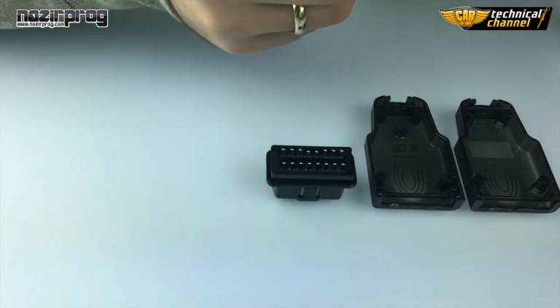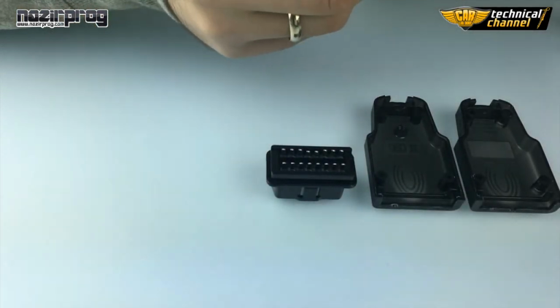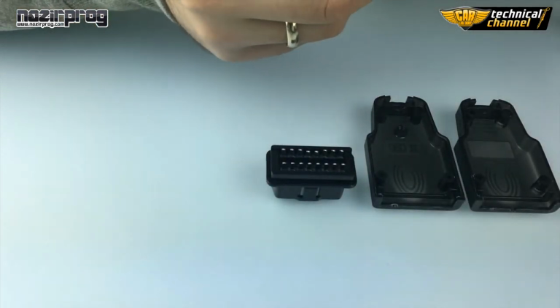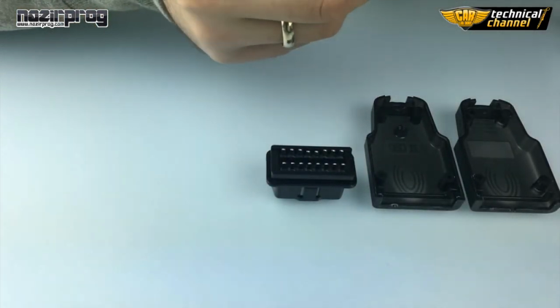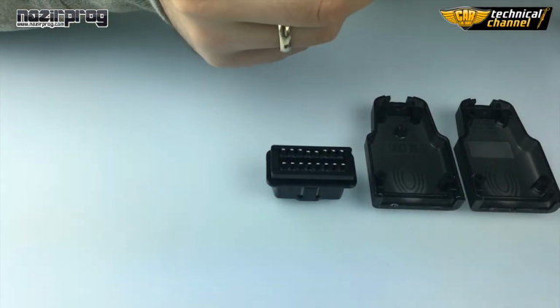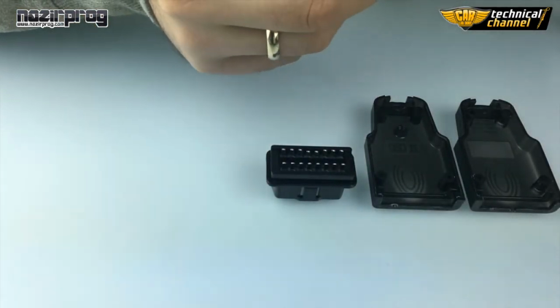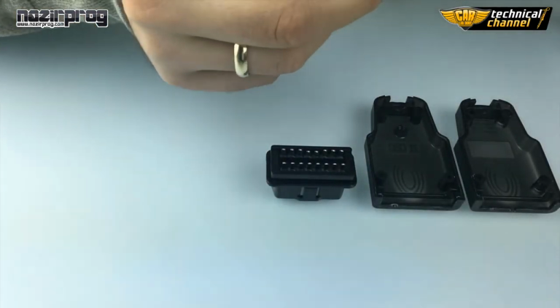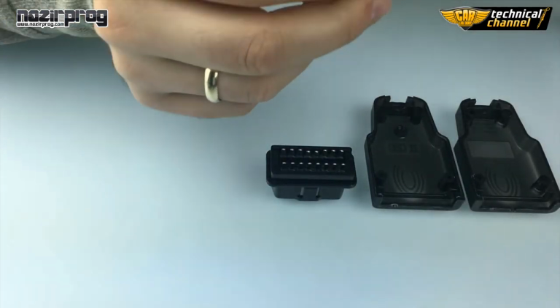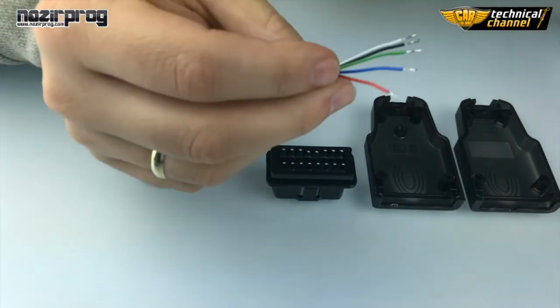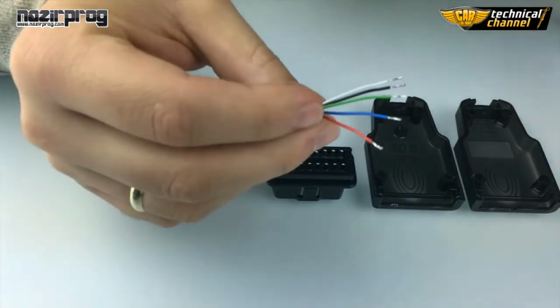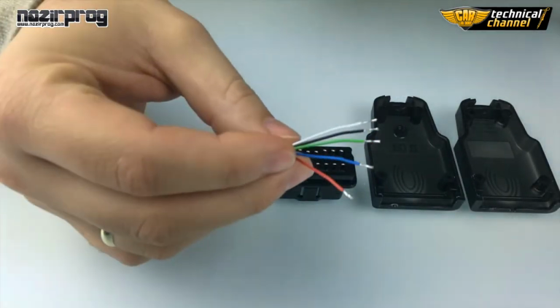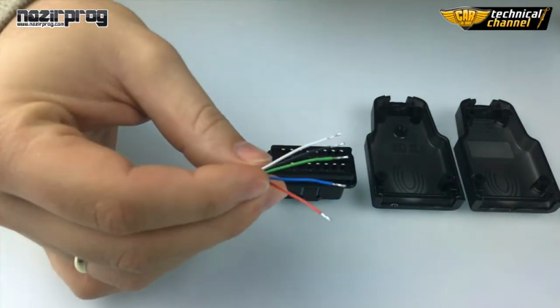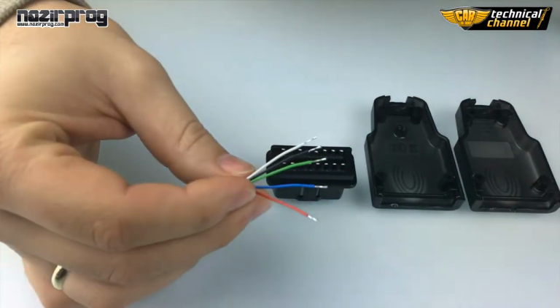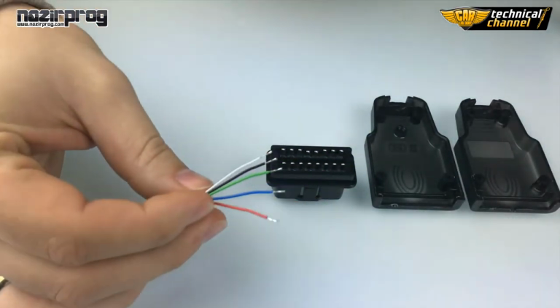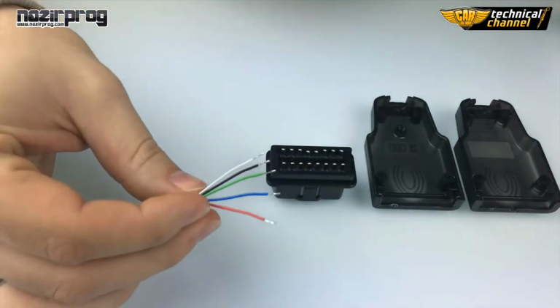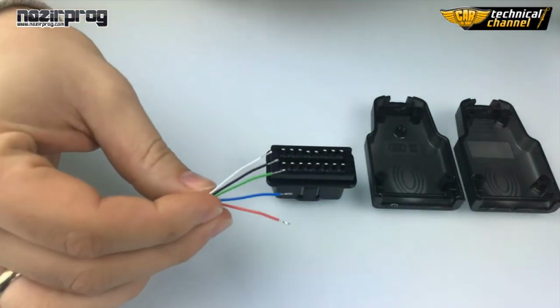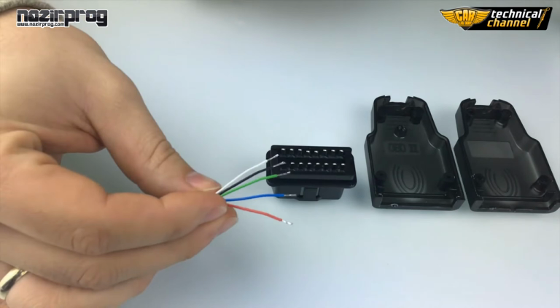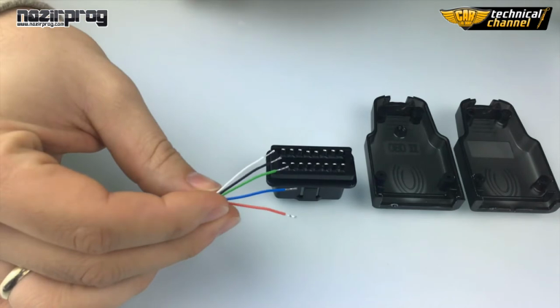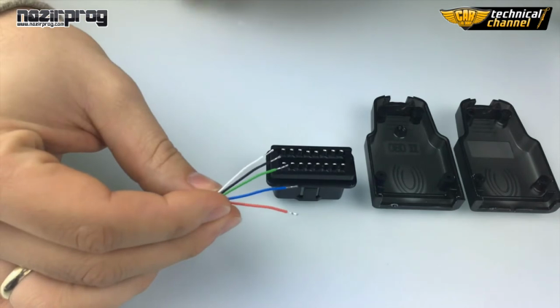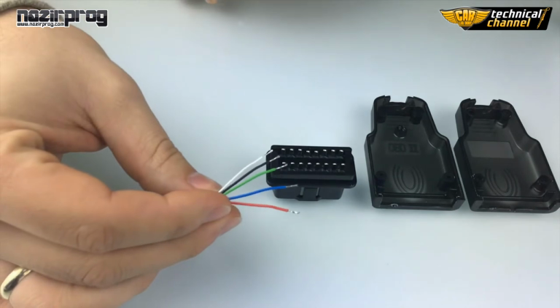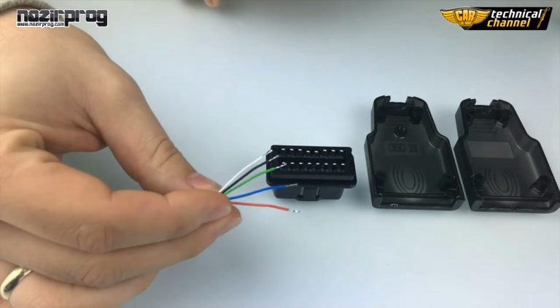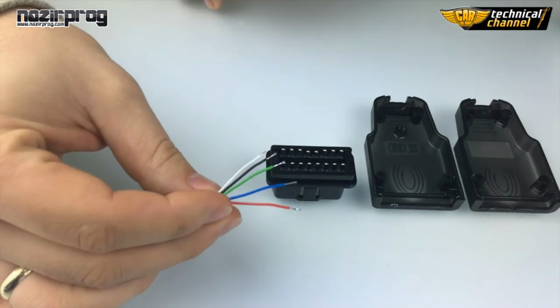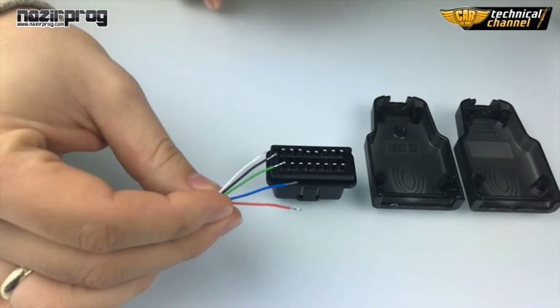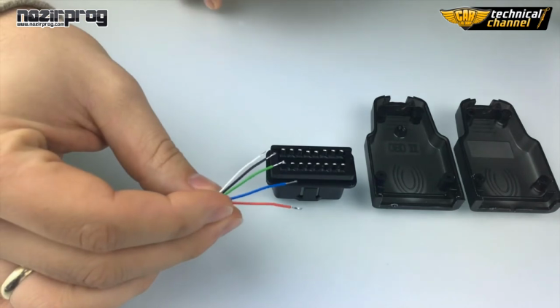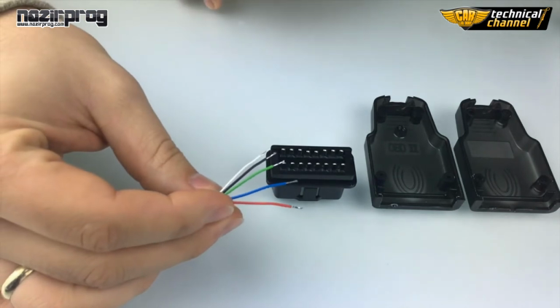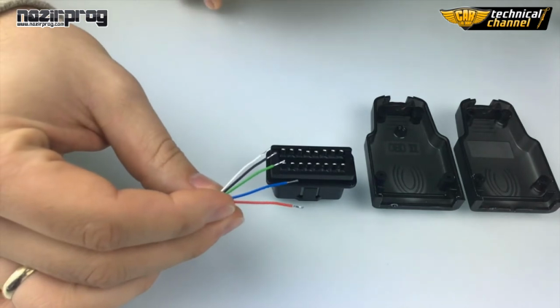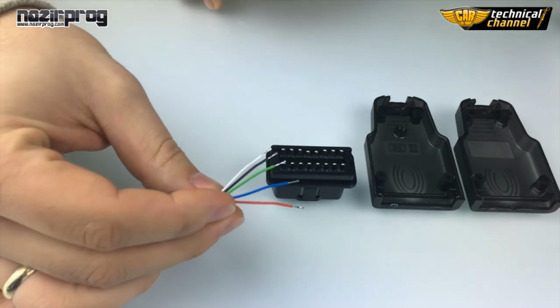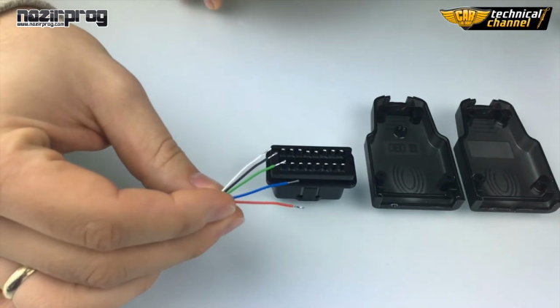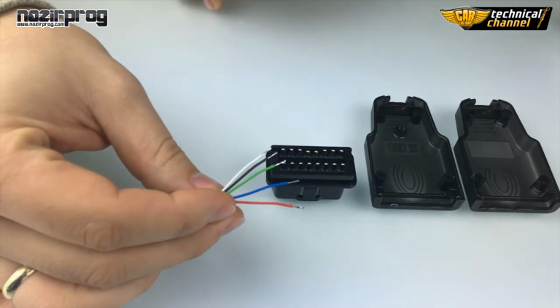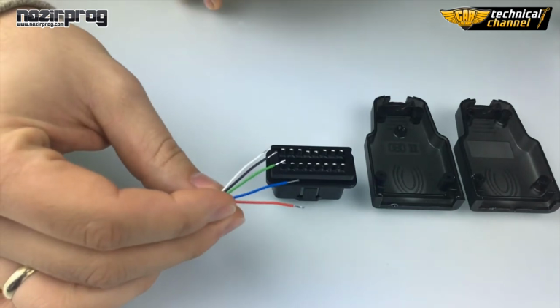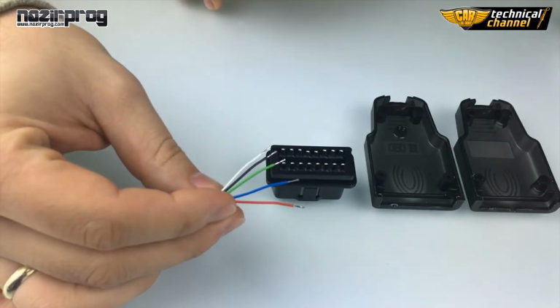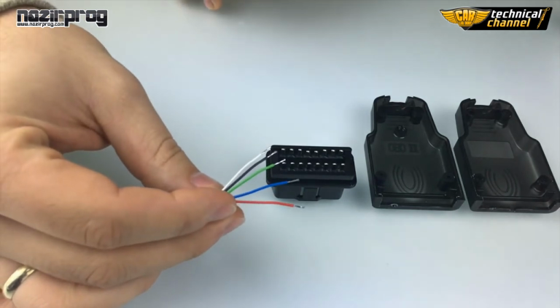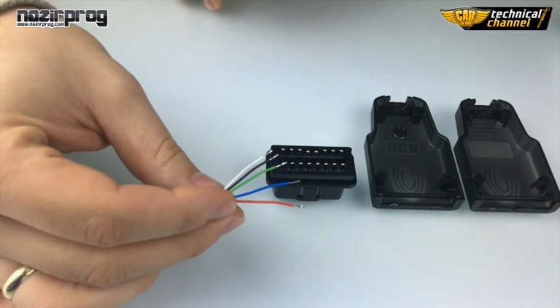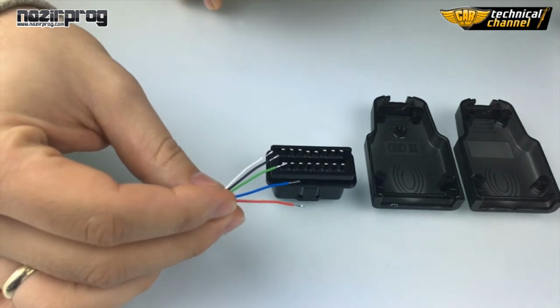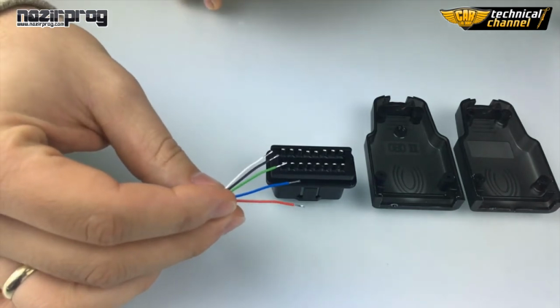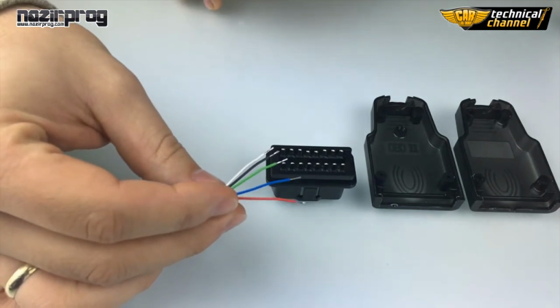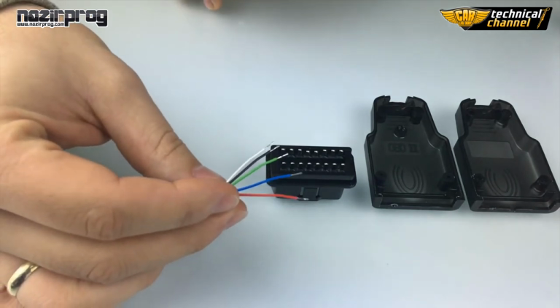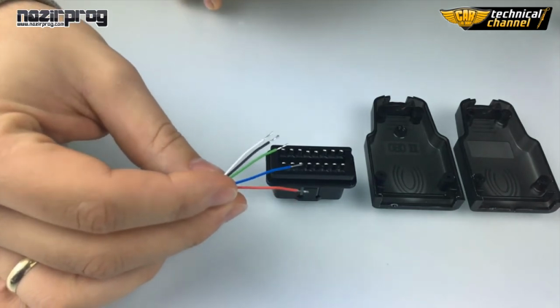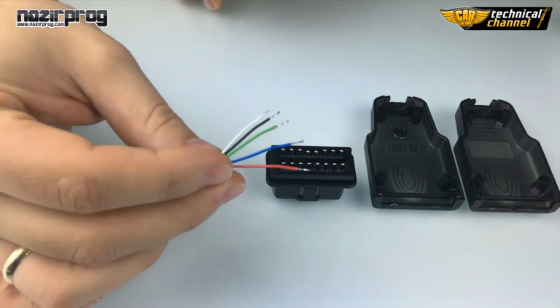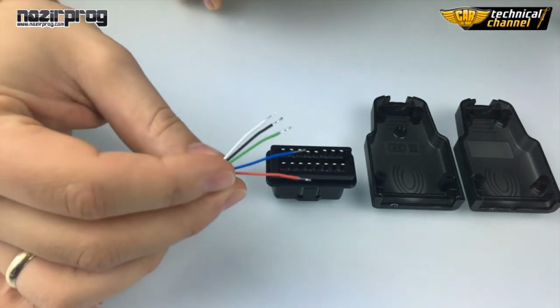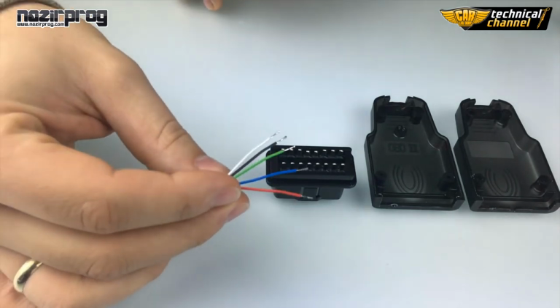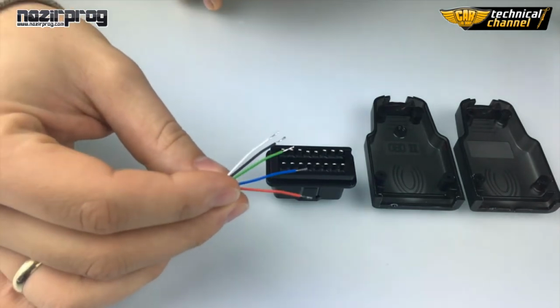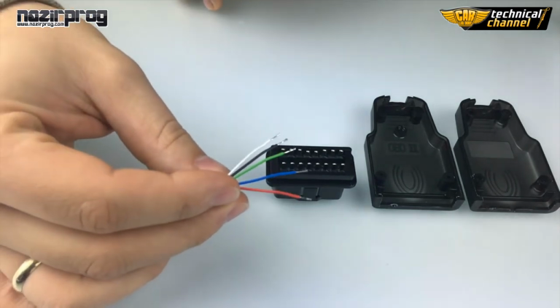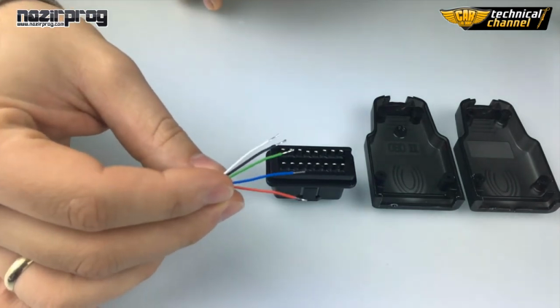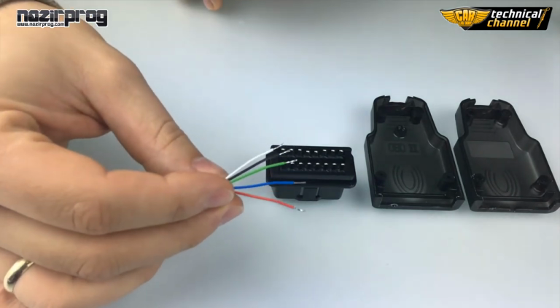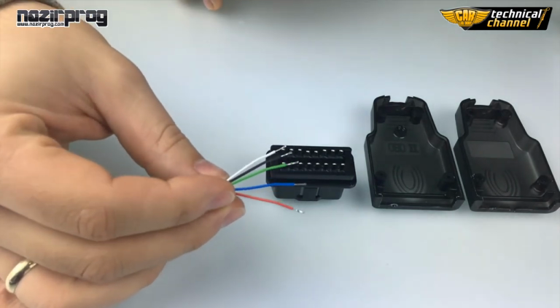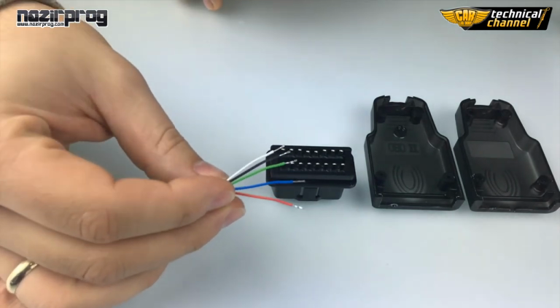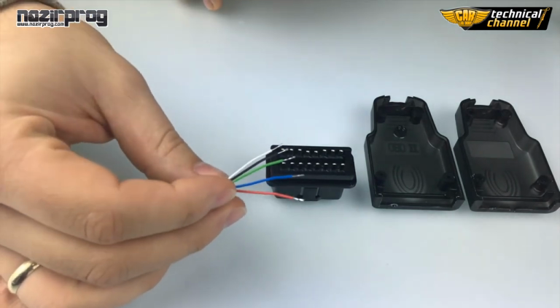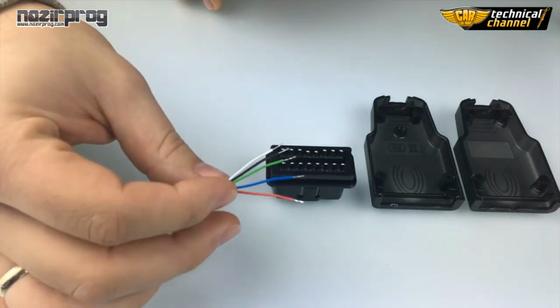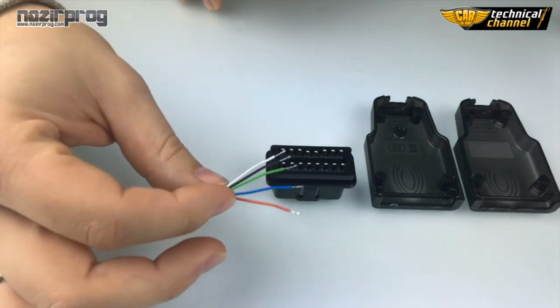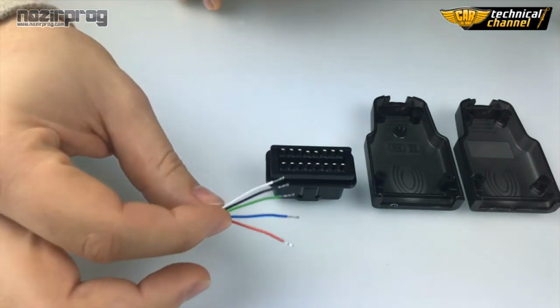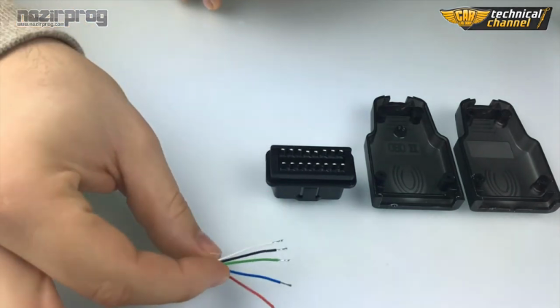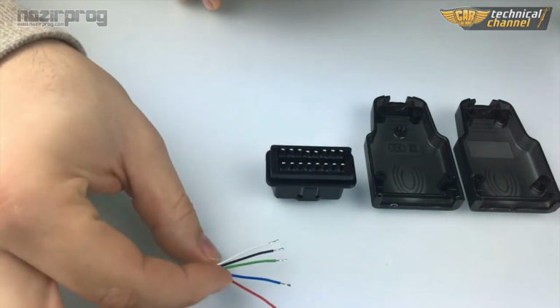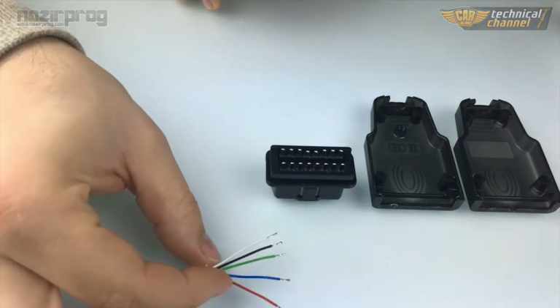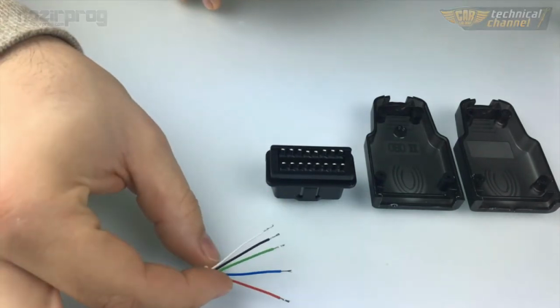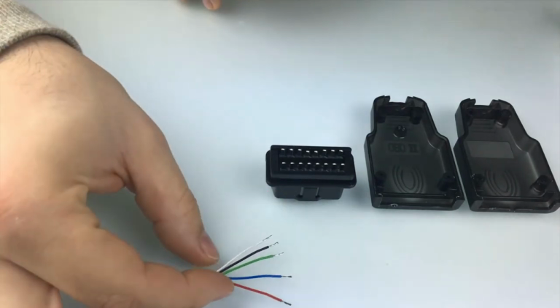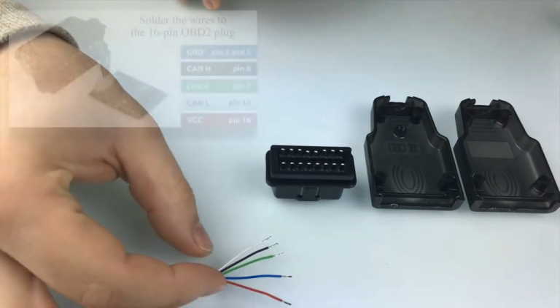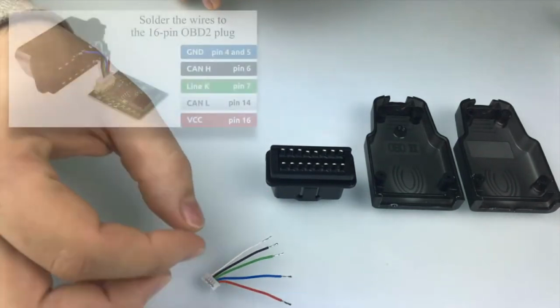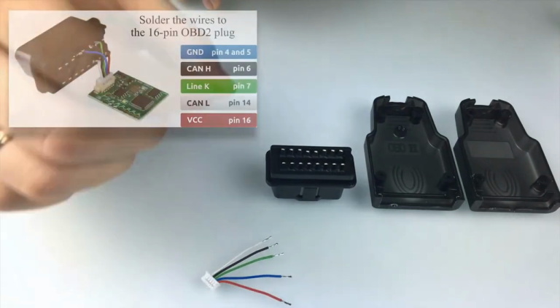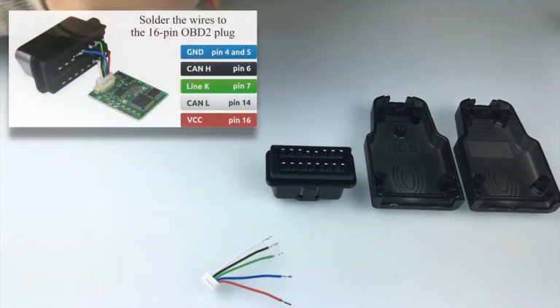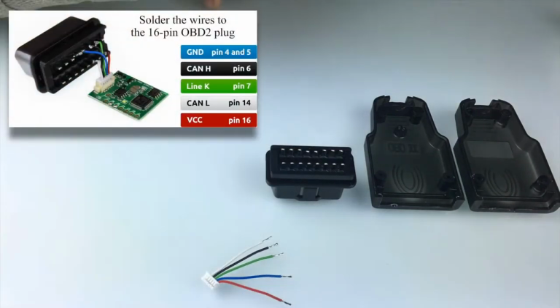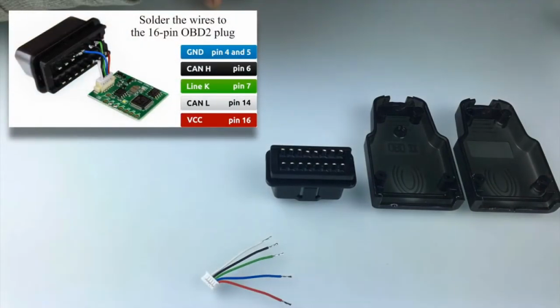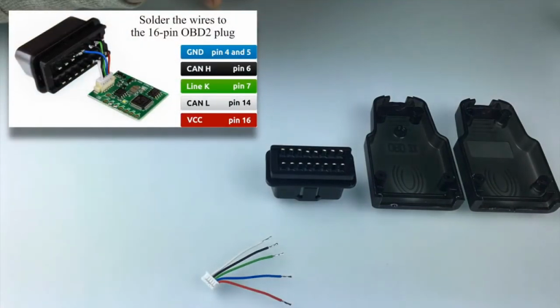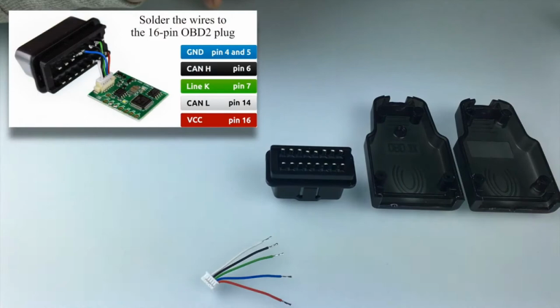Wires which are added to the emulator — coil and solder to the inside face of the OBD2 plug, as shown in the diagram.